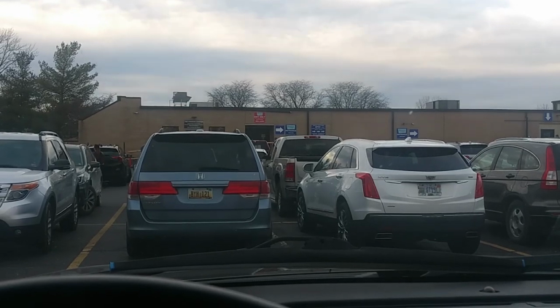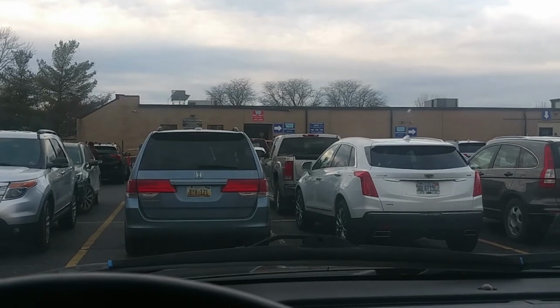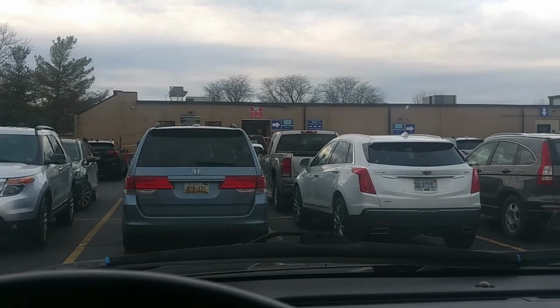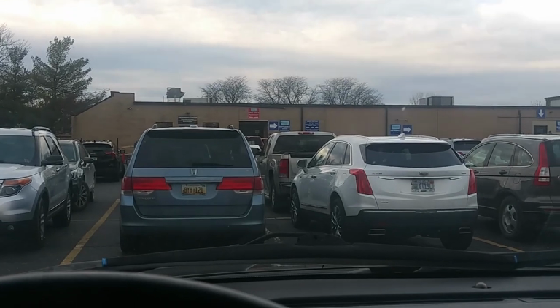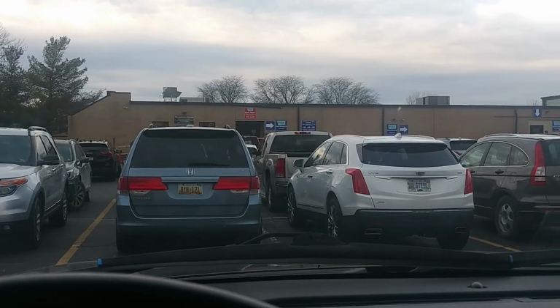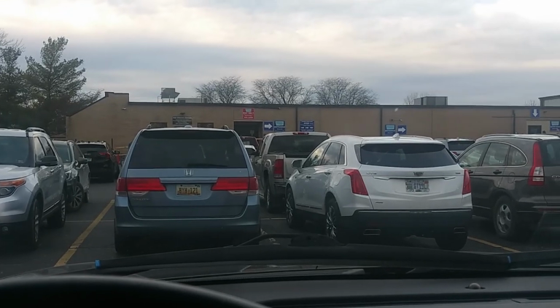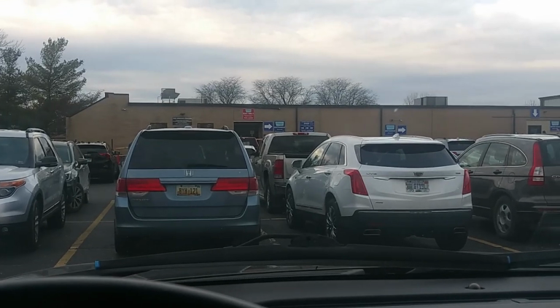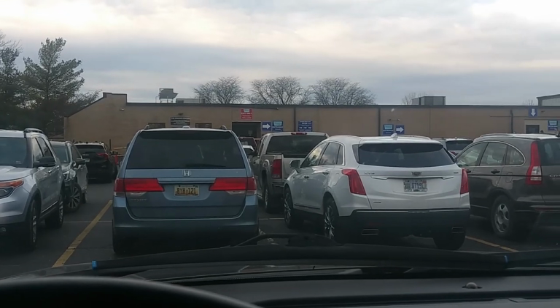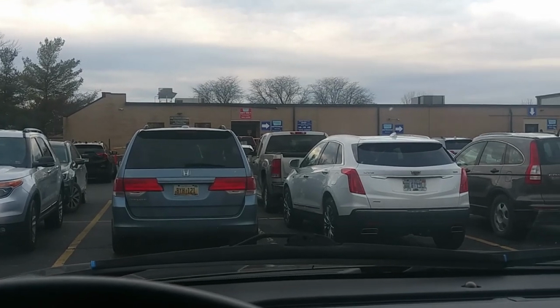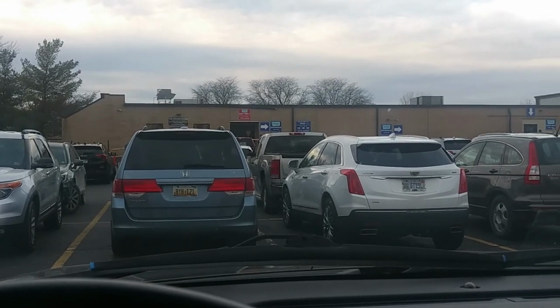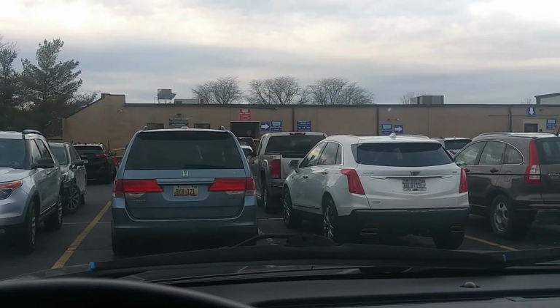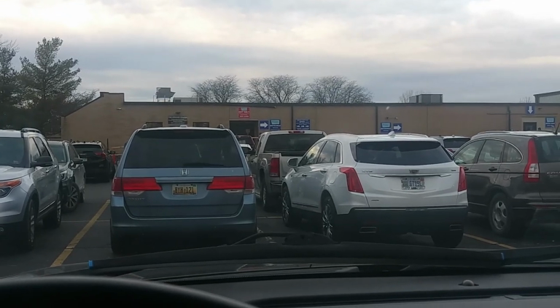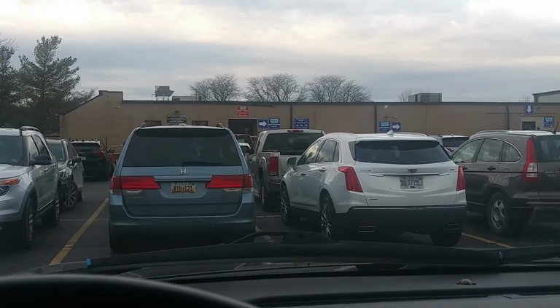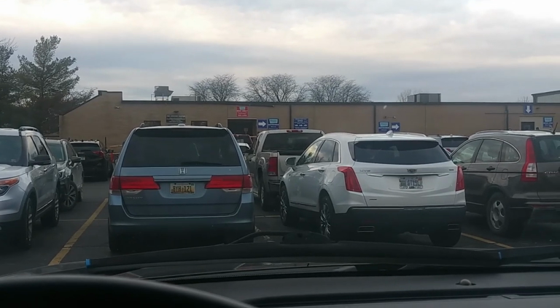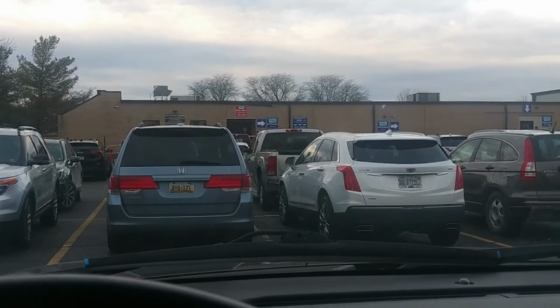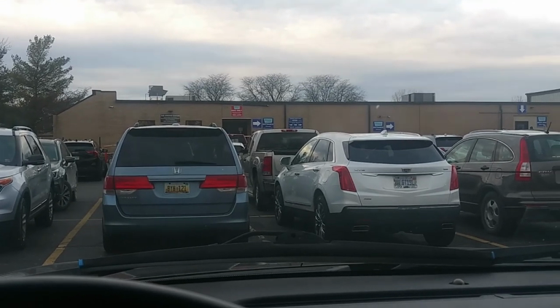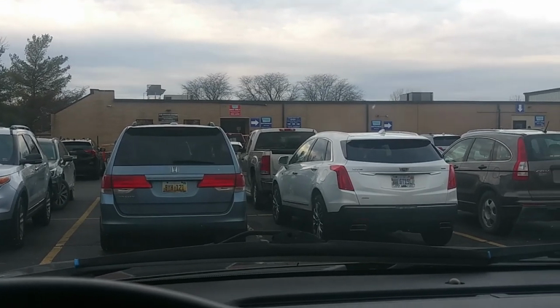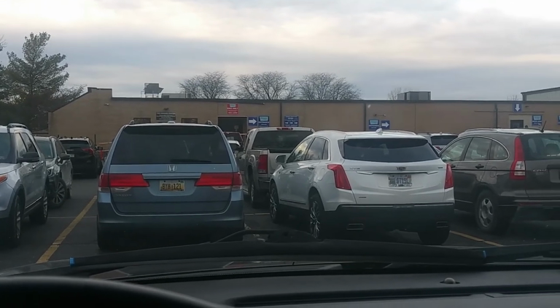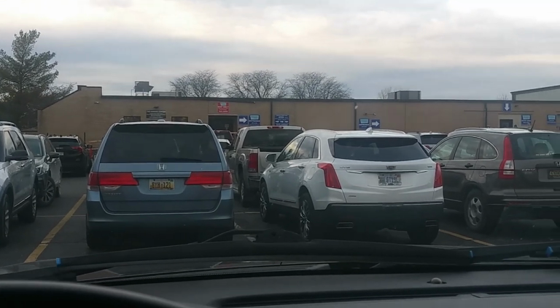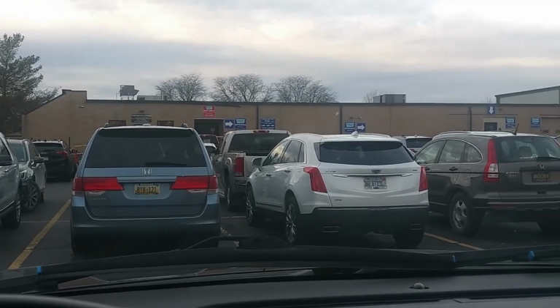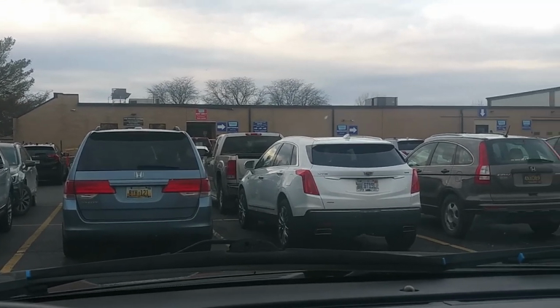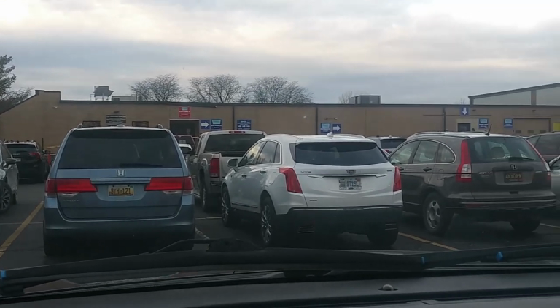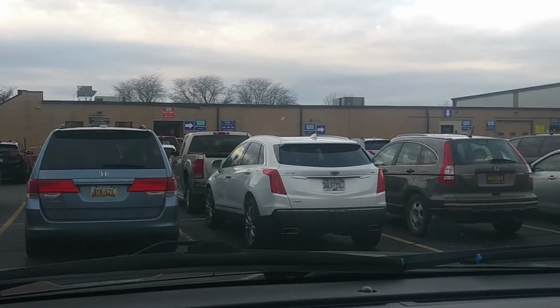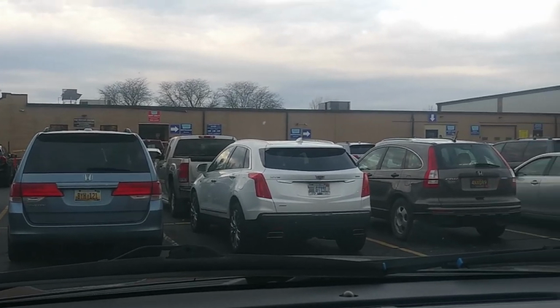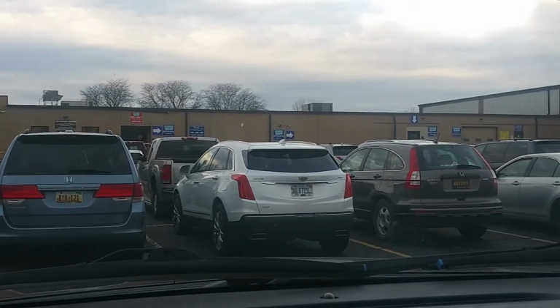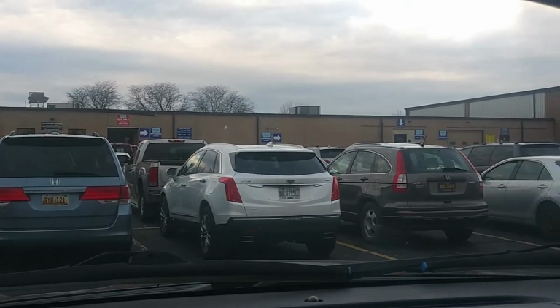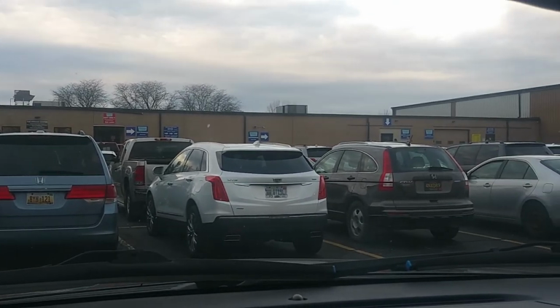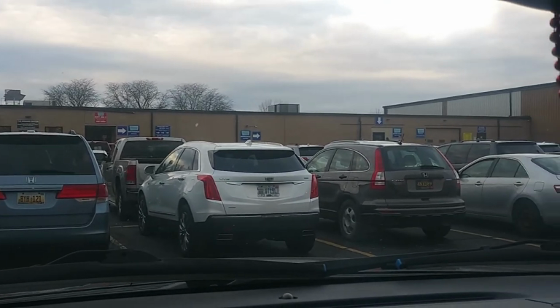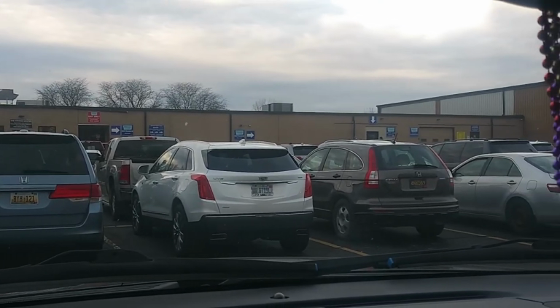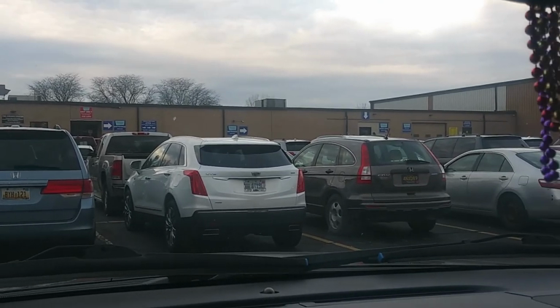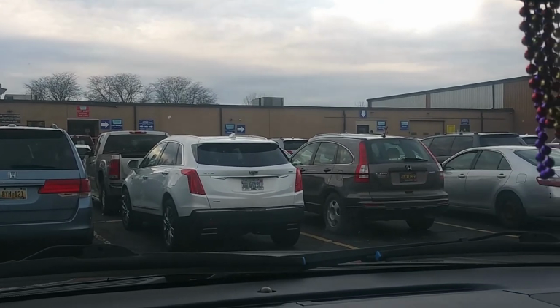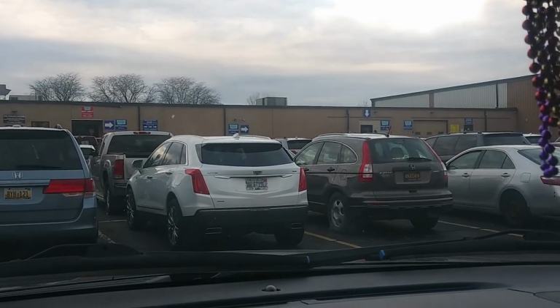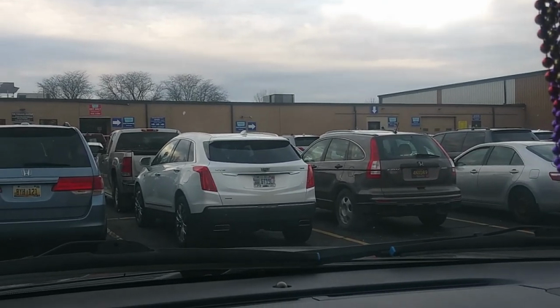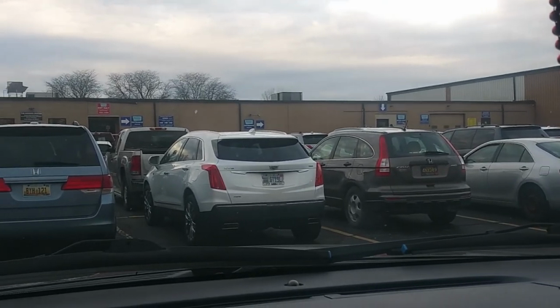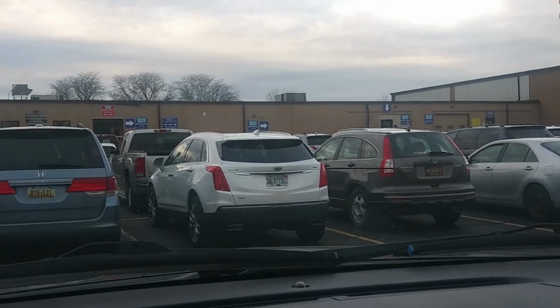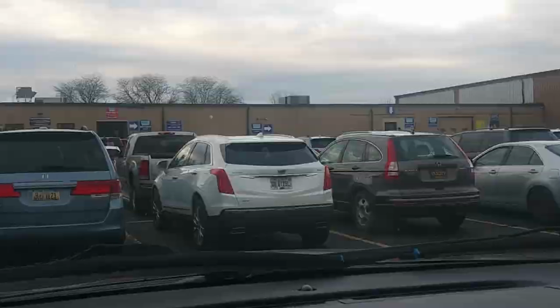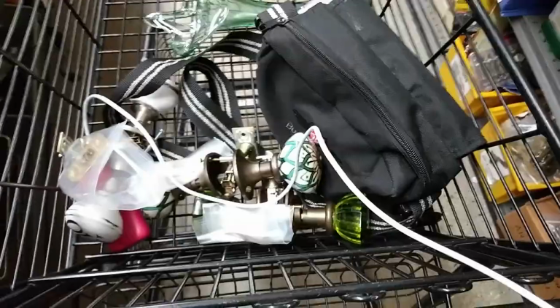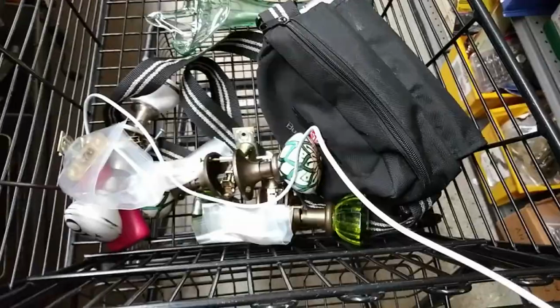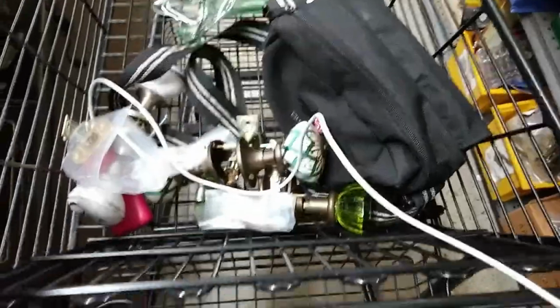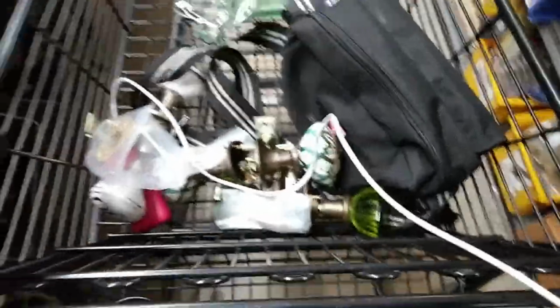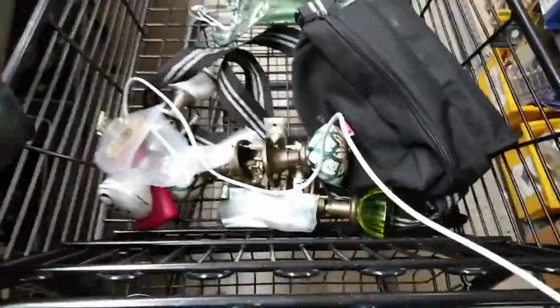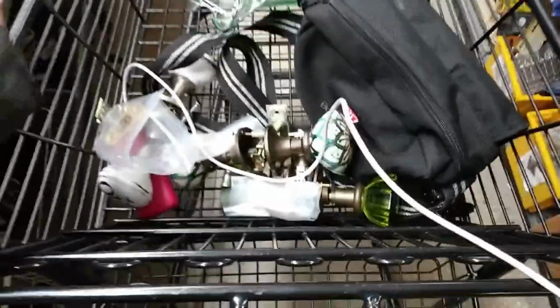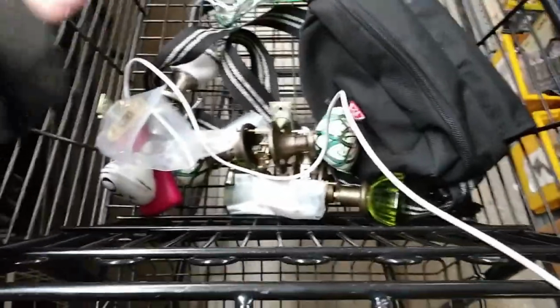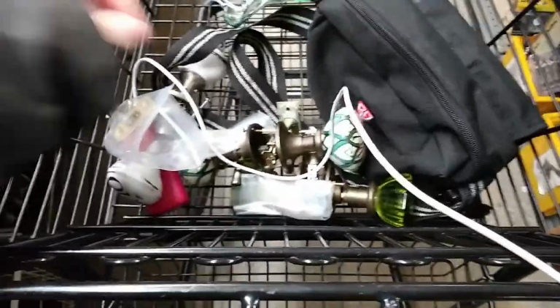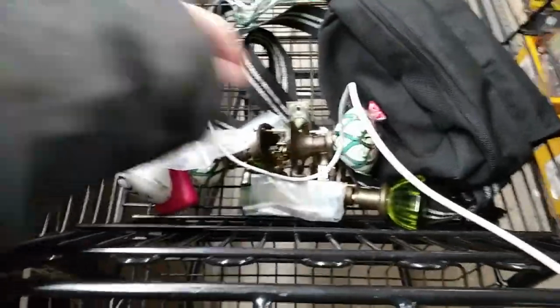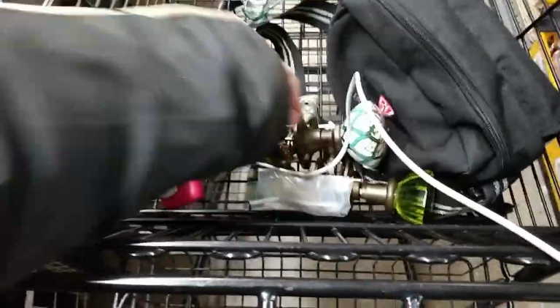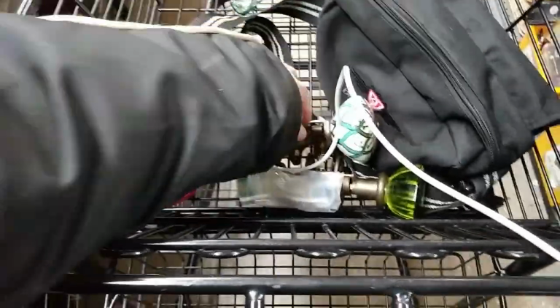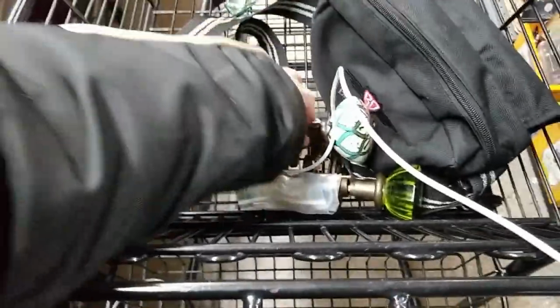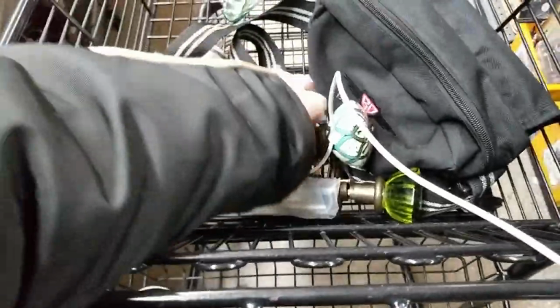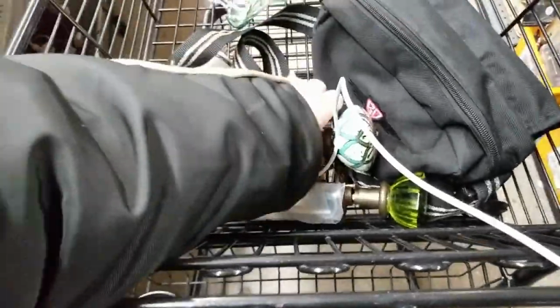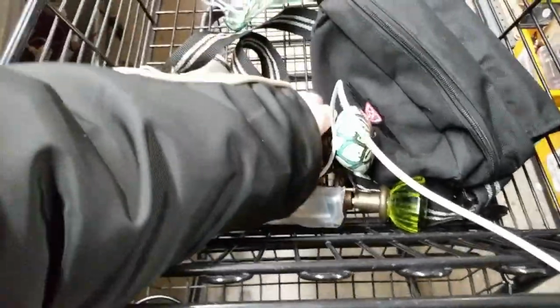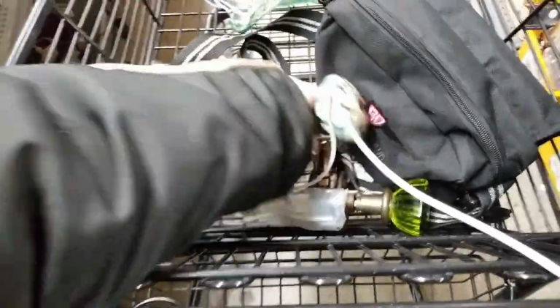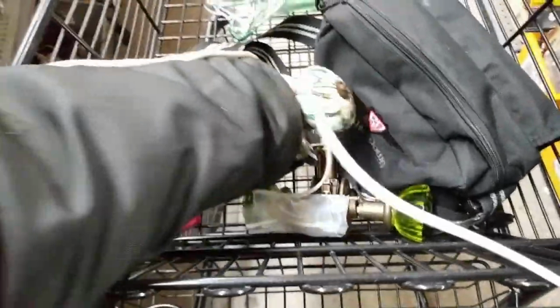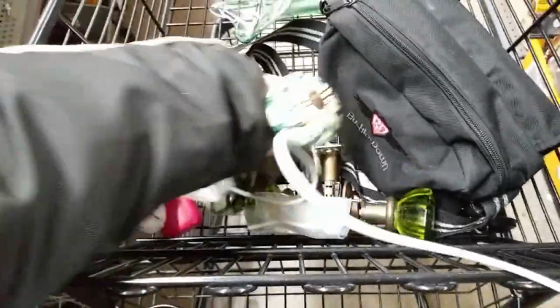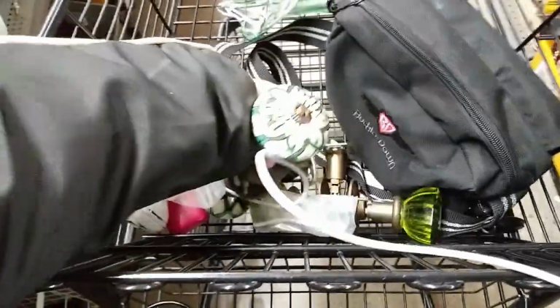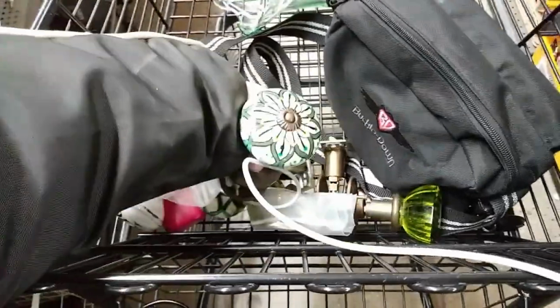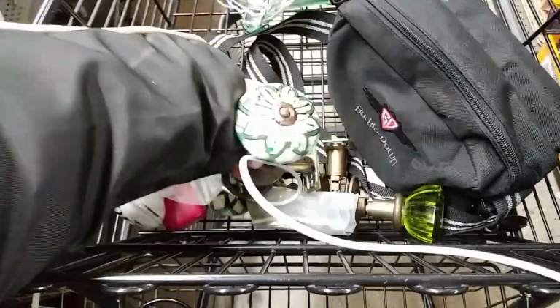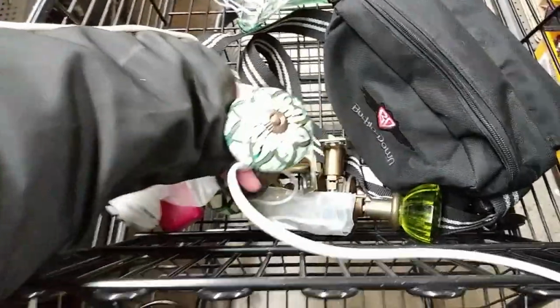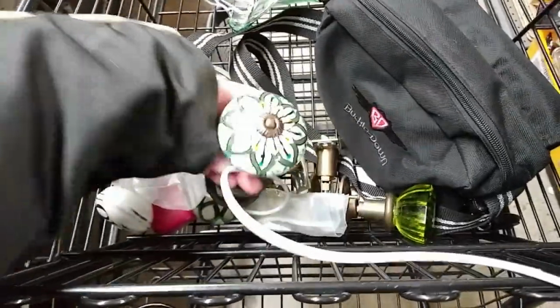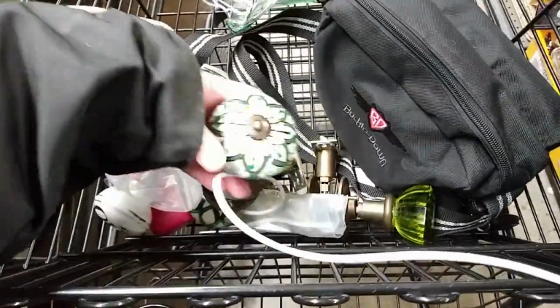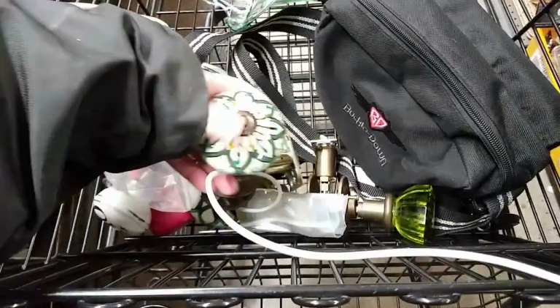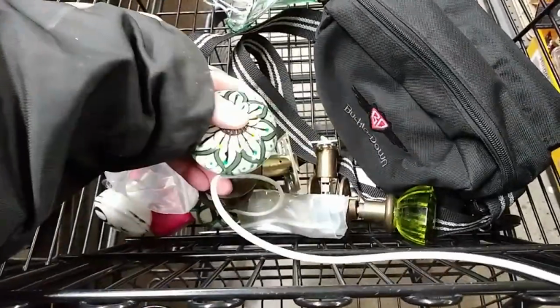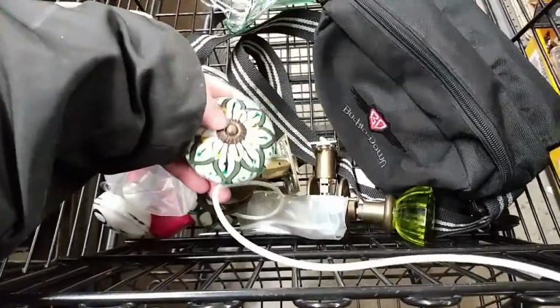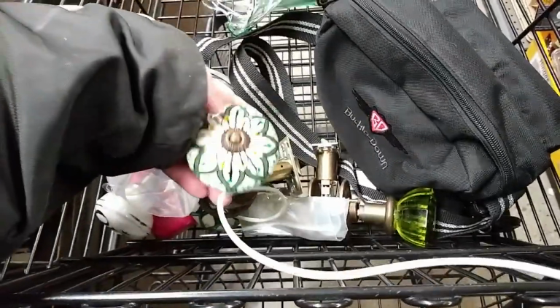Hey guys, welcome back to the channel and Friday thrifting. Wow, this freaking morning has been a whirlwind.